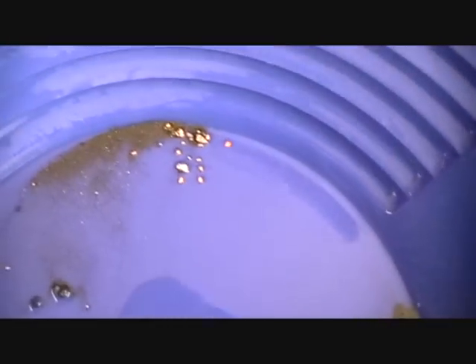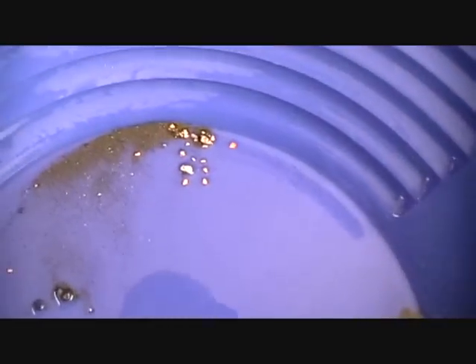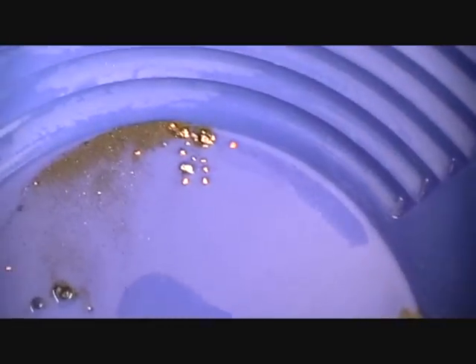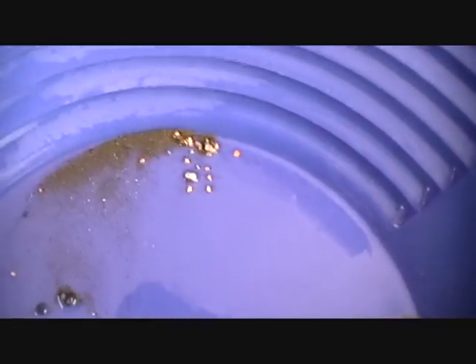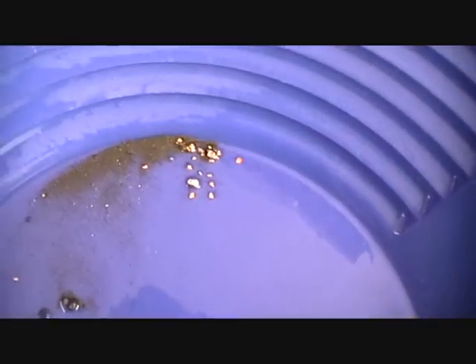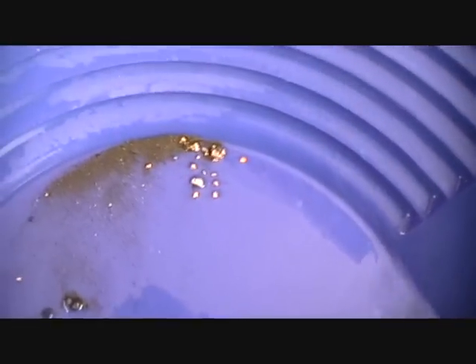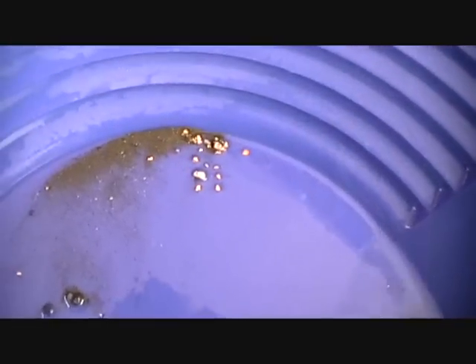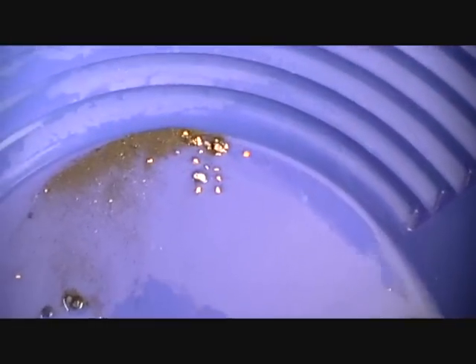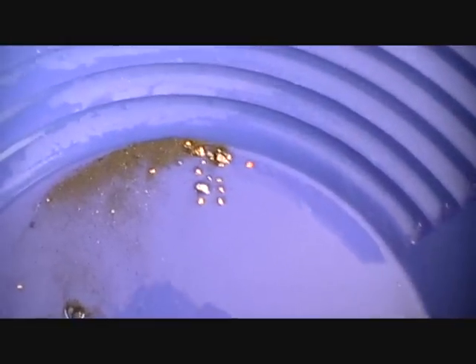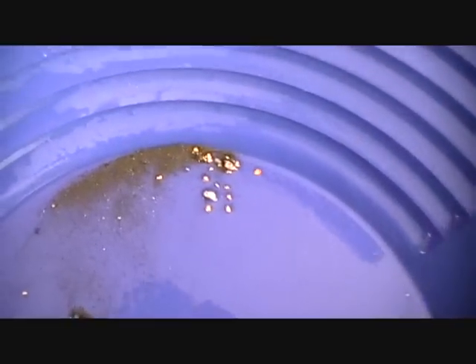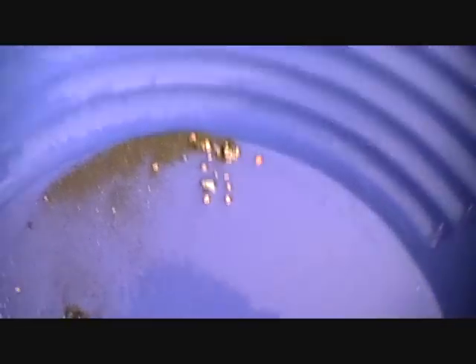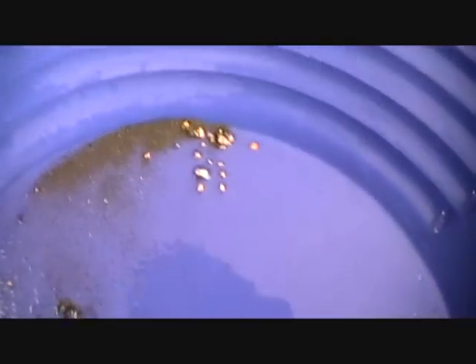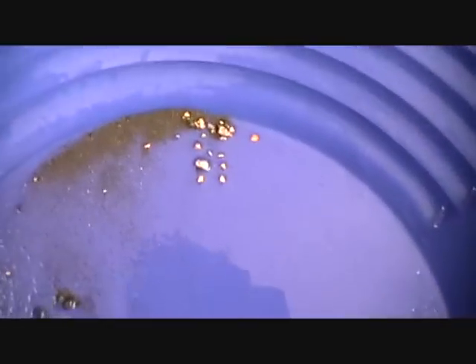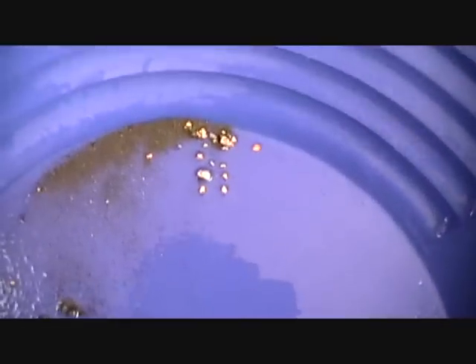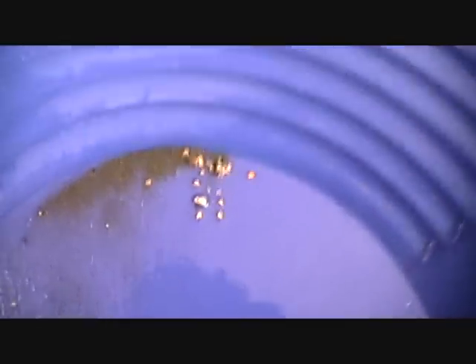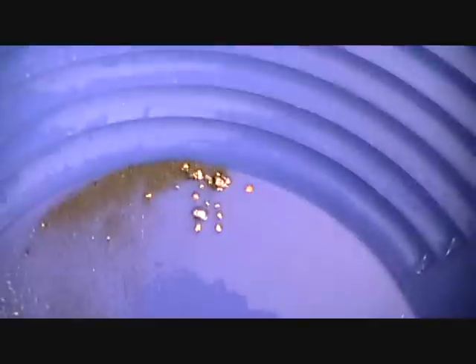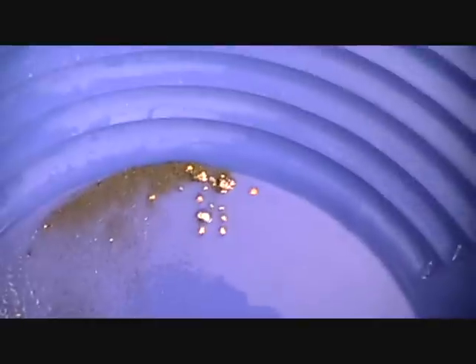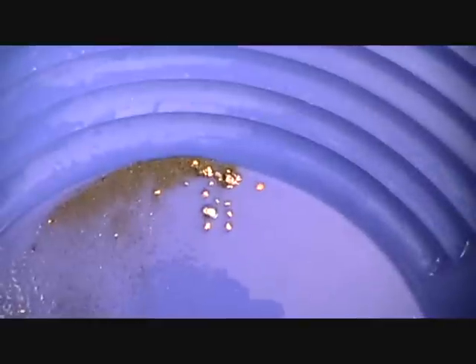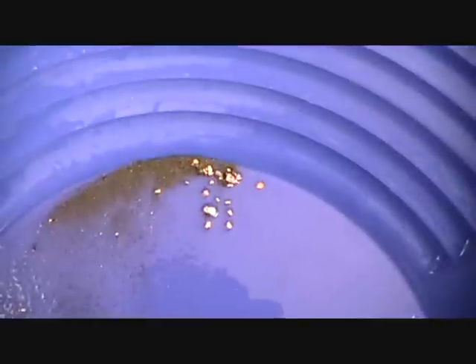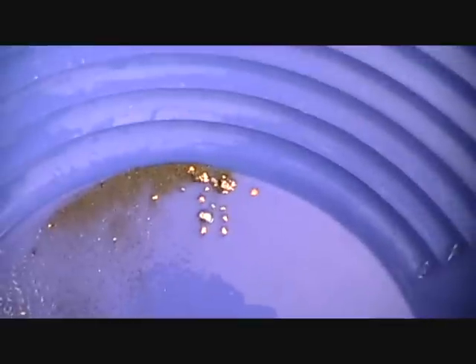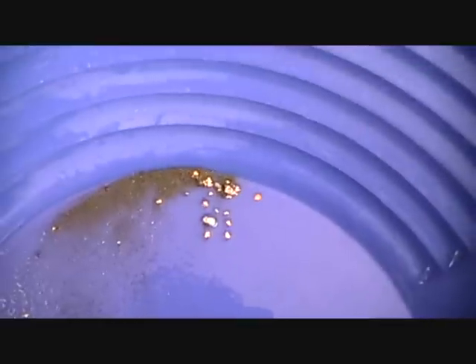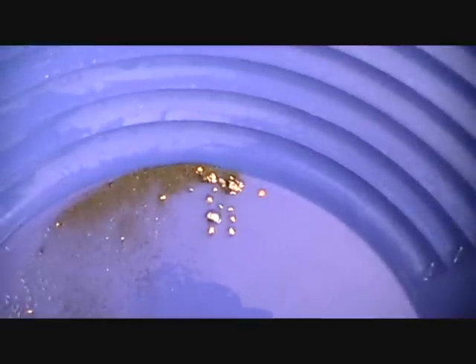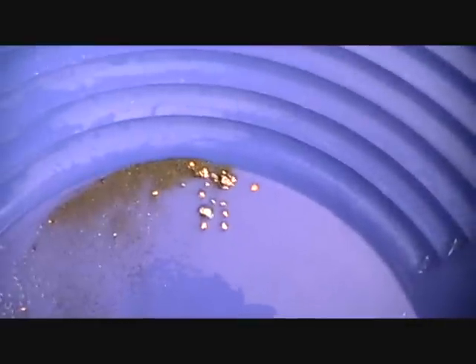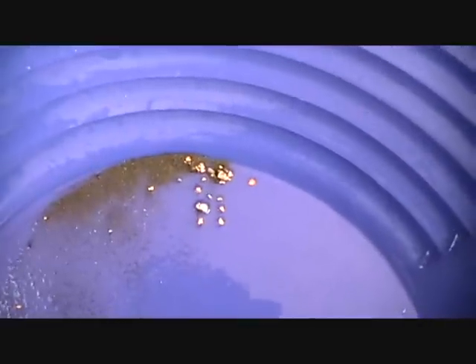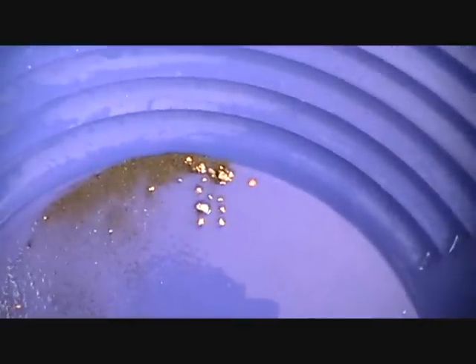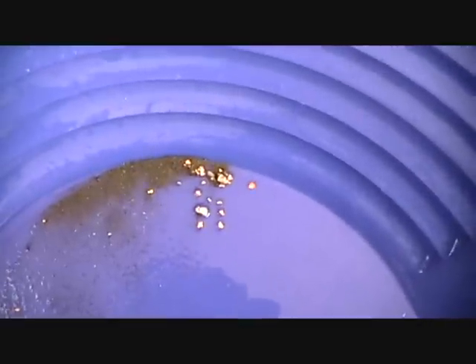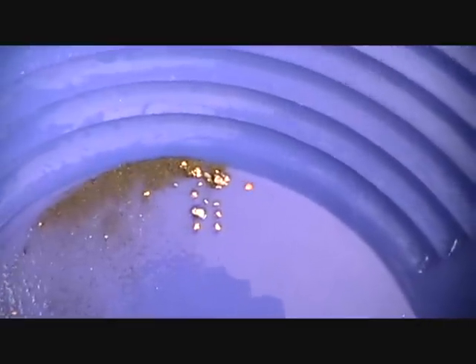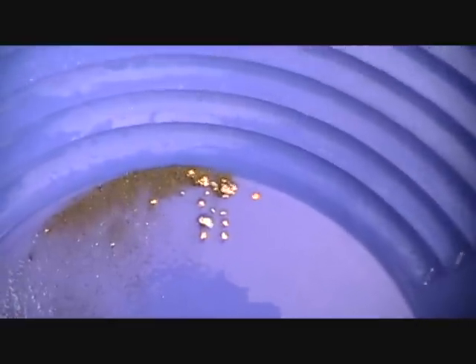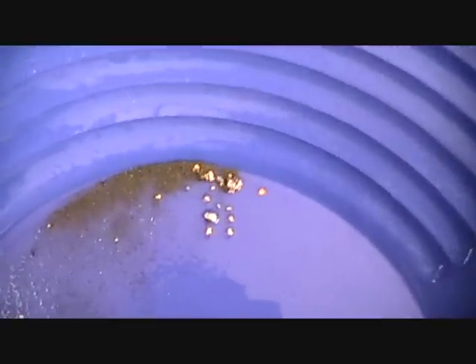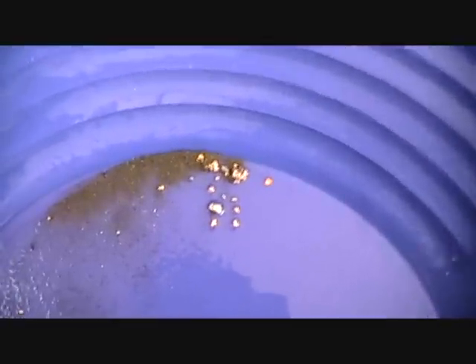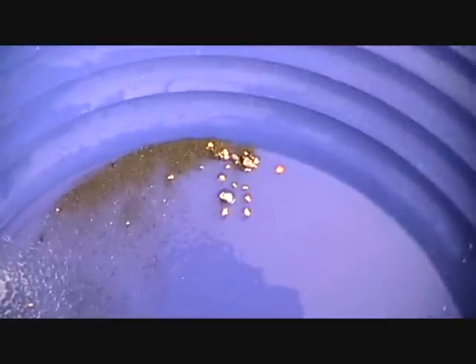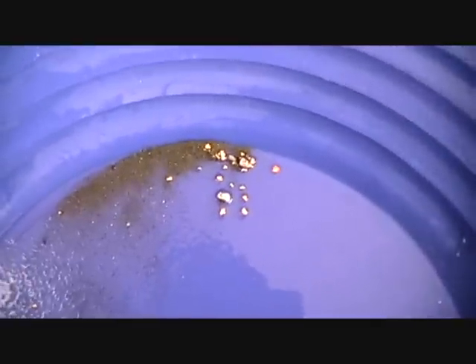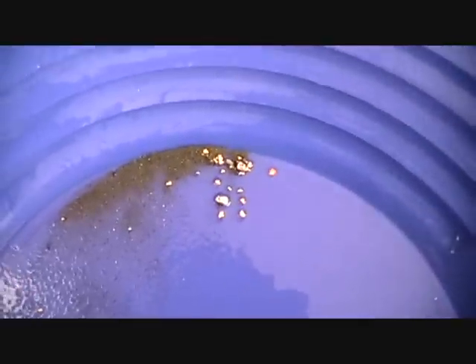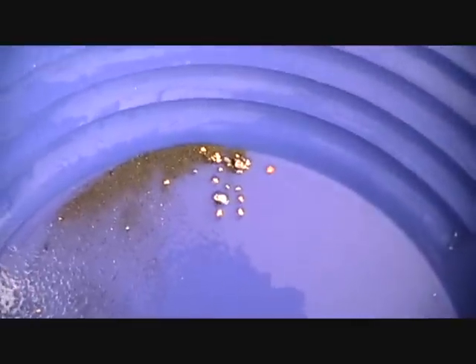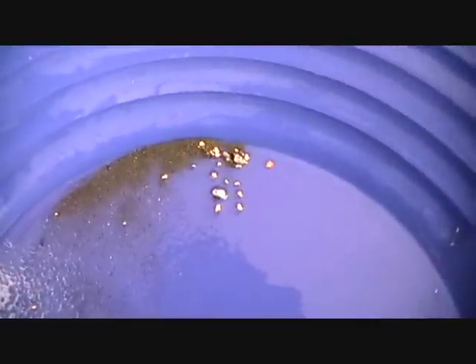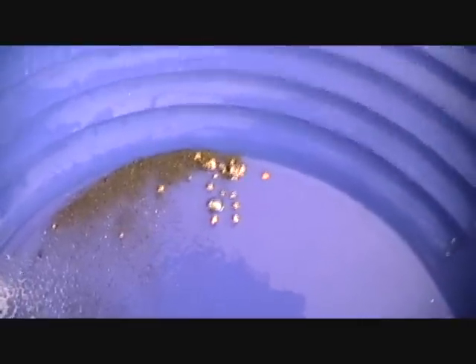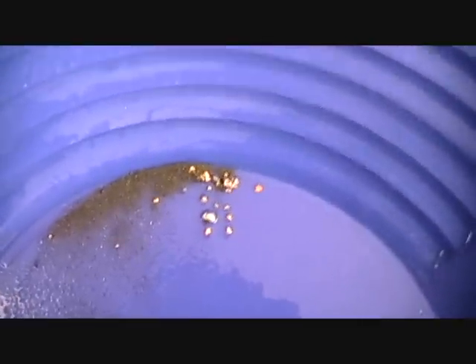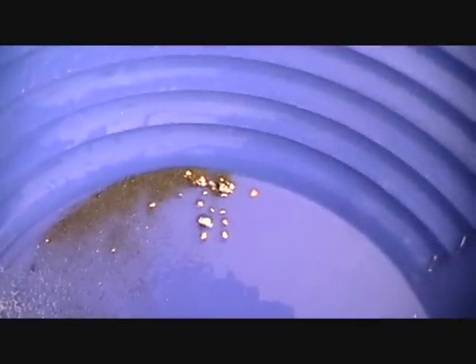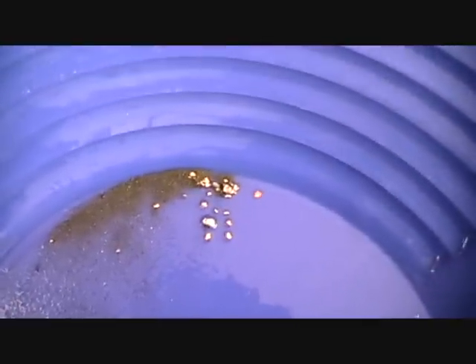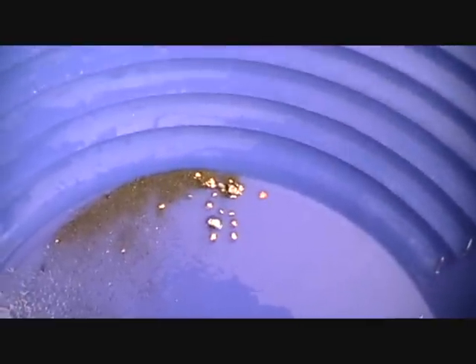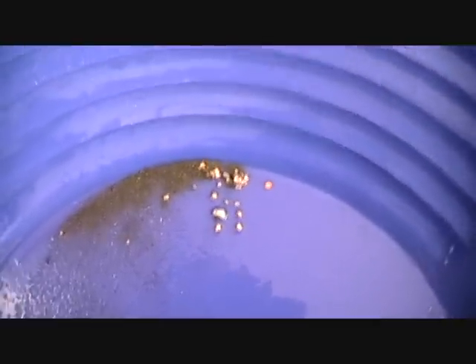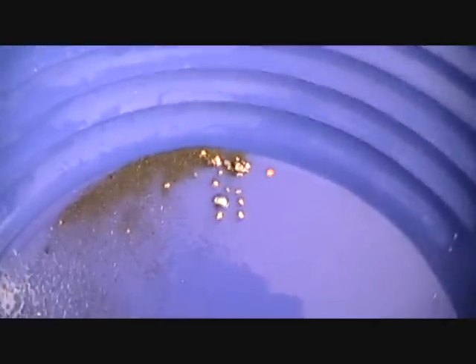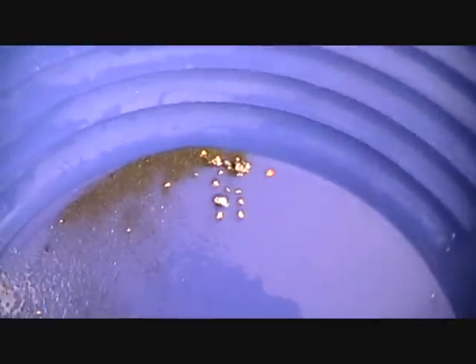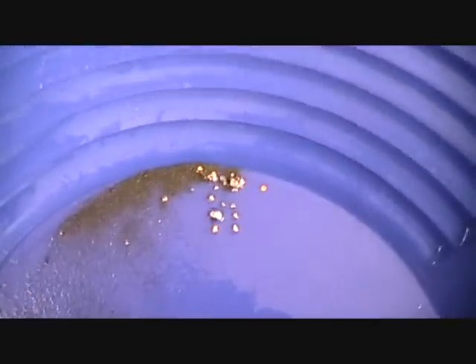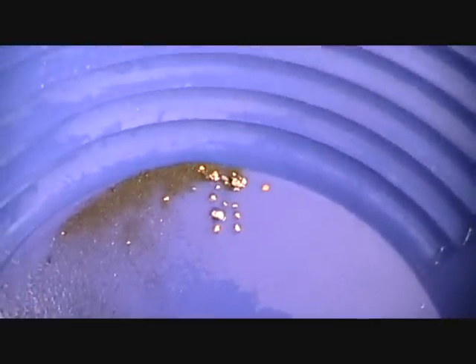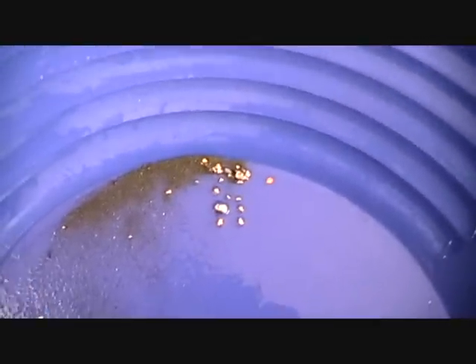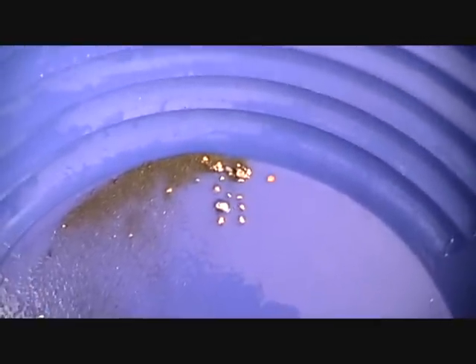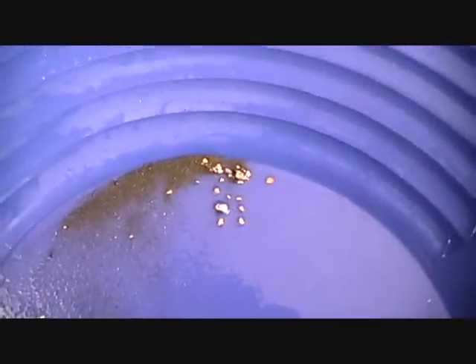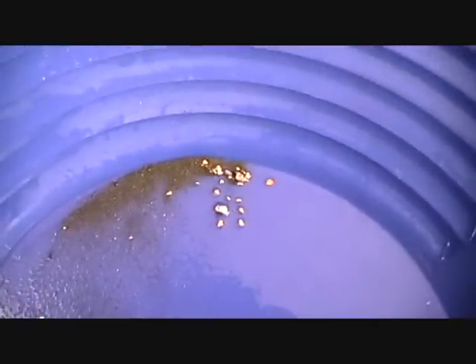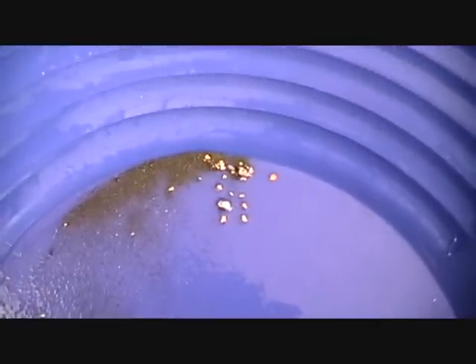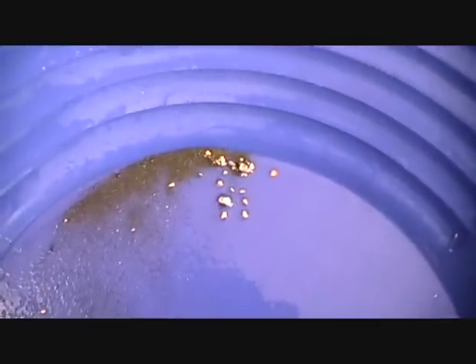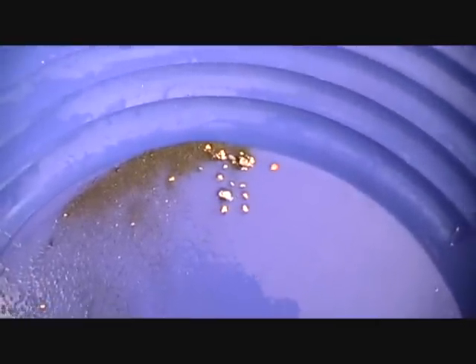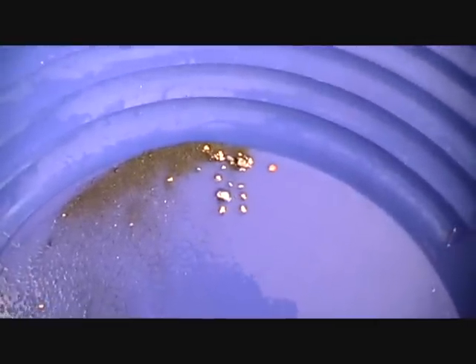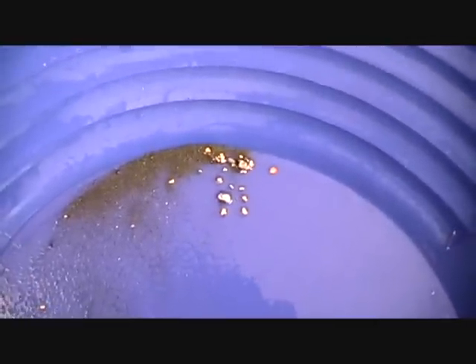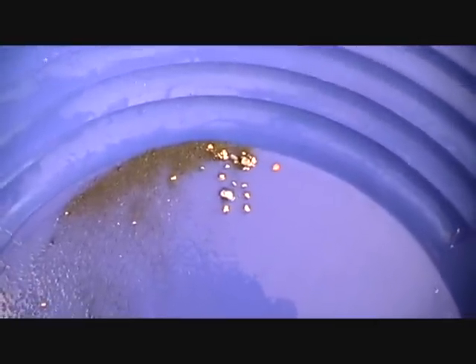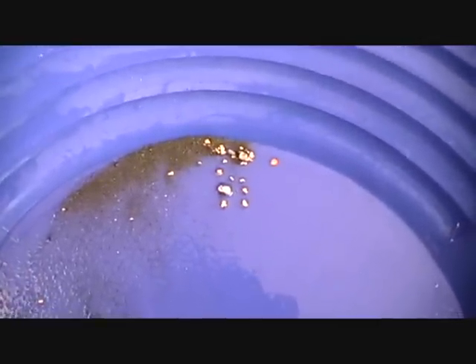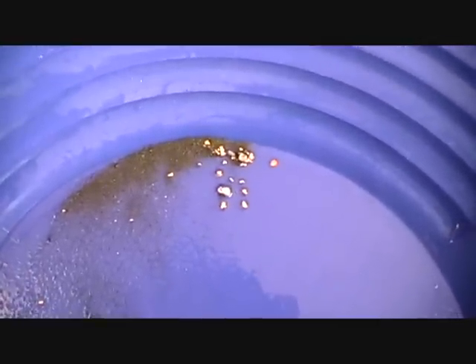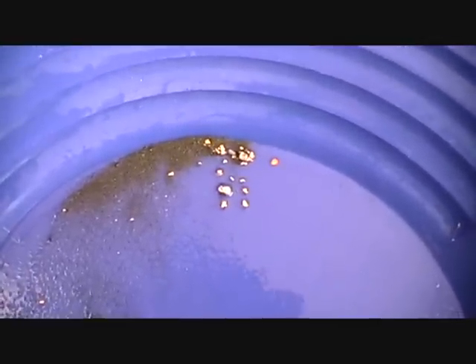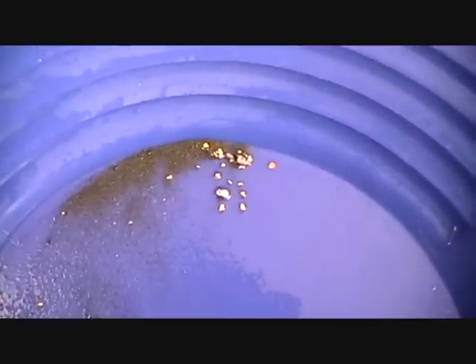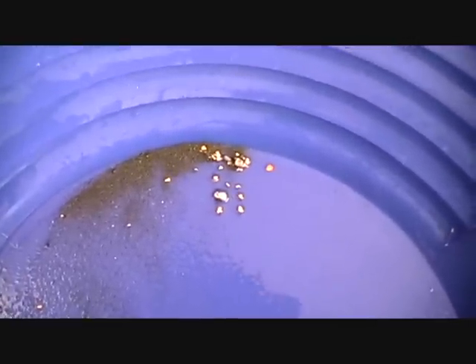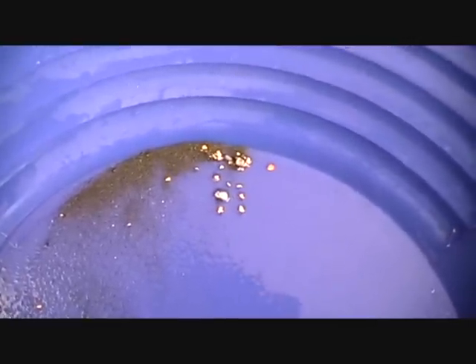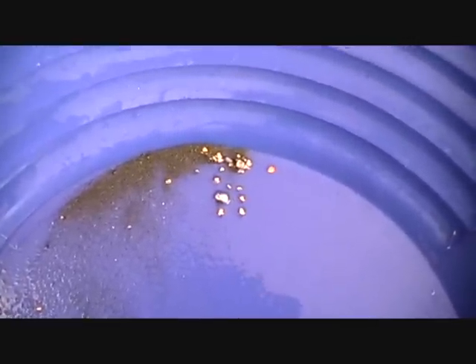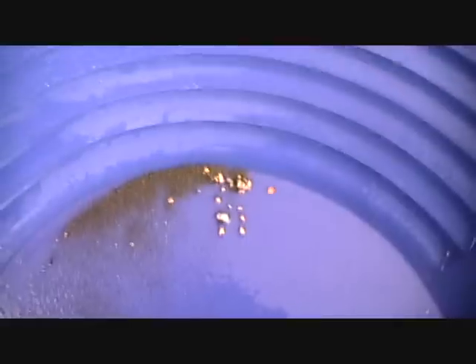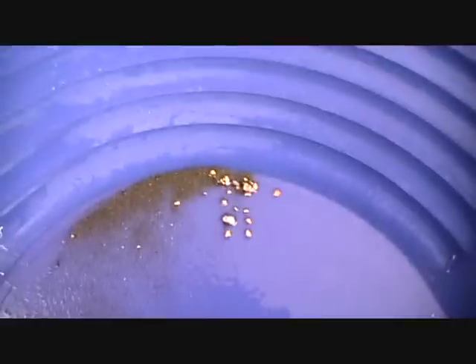There you go folks, that's the hard stuff. Let's move on to the blue bowl.